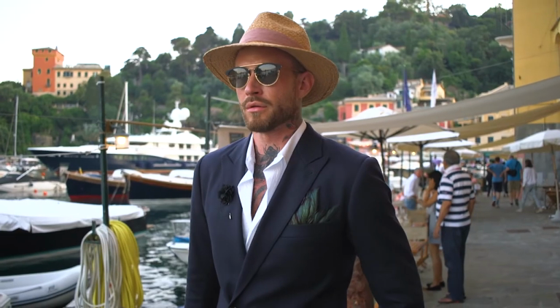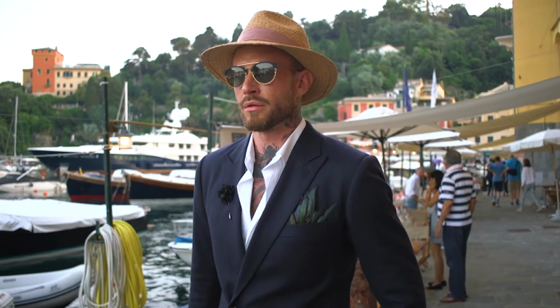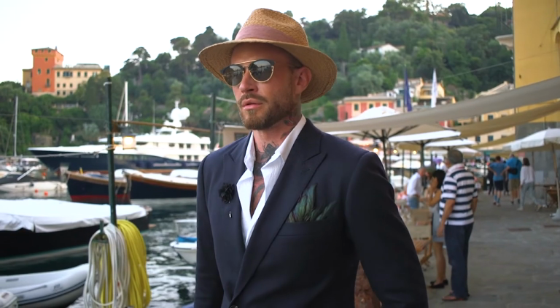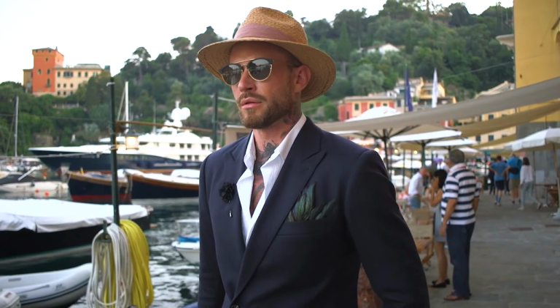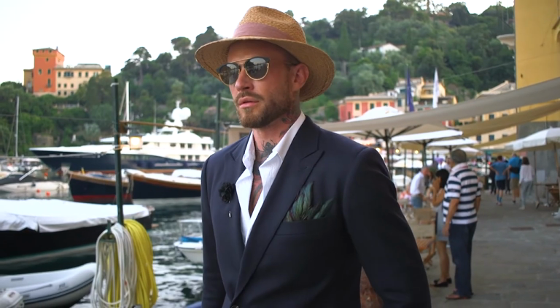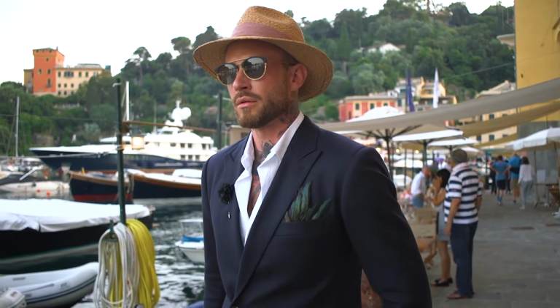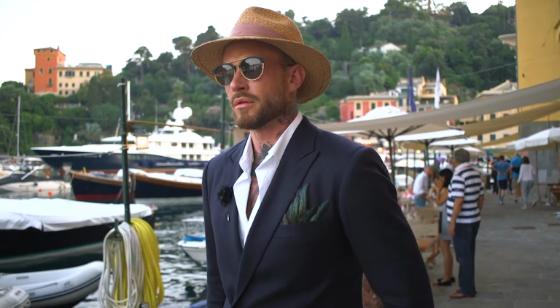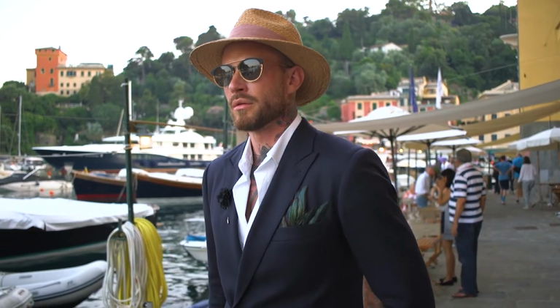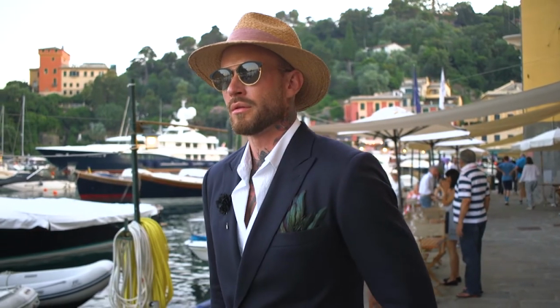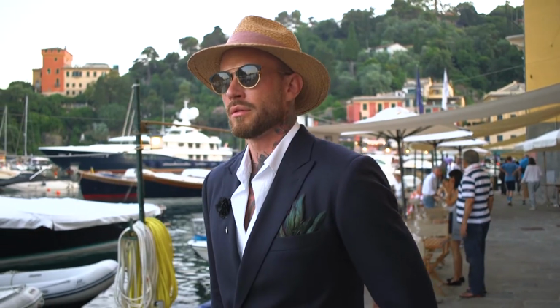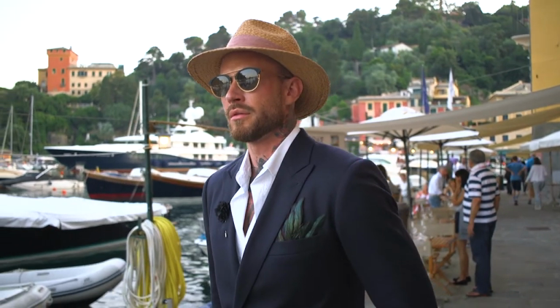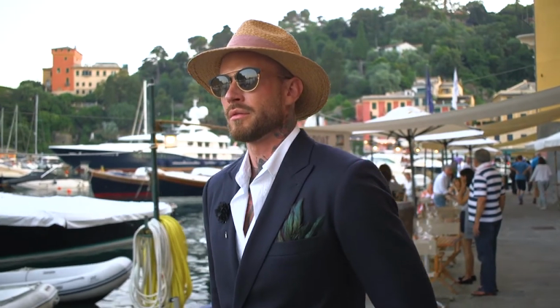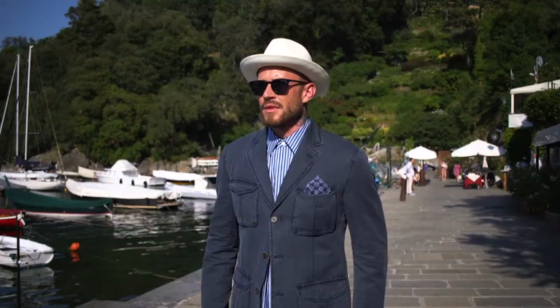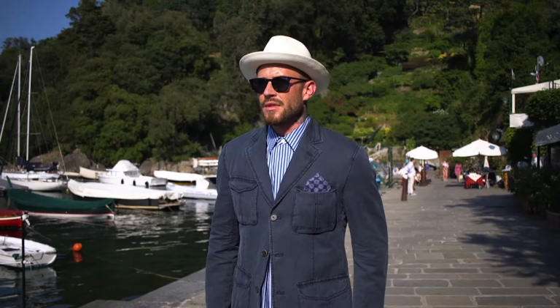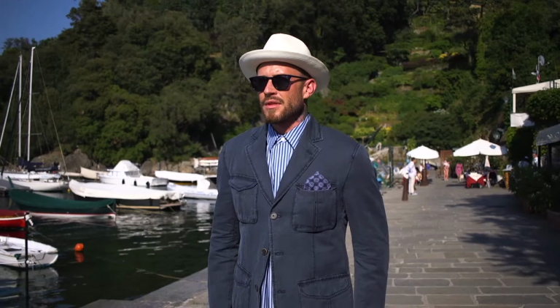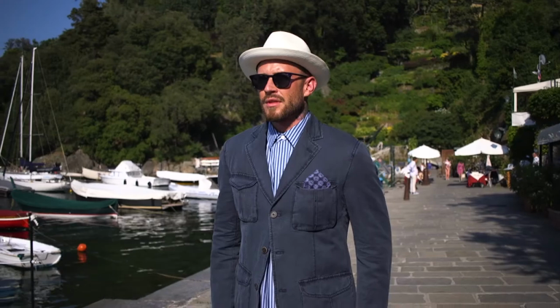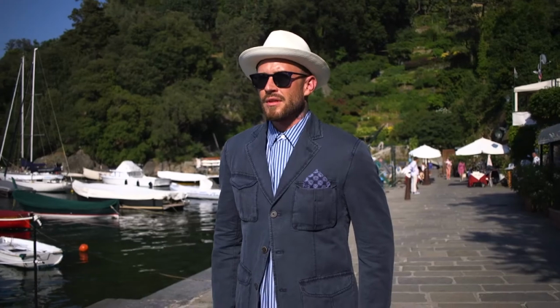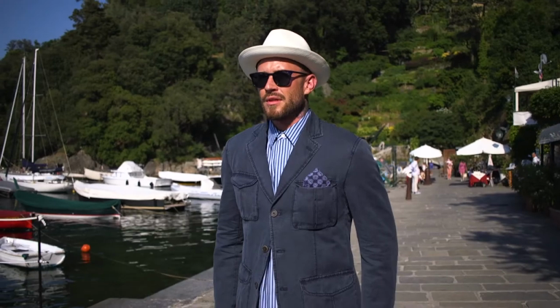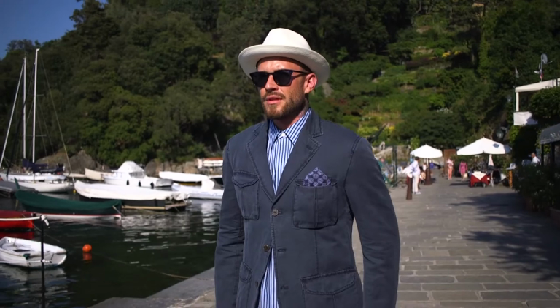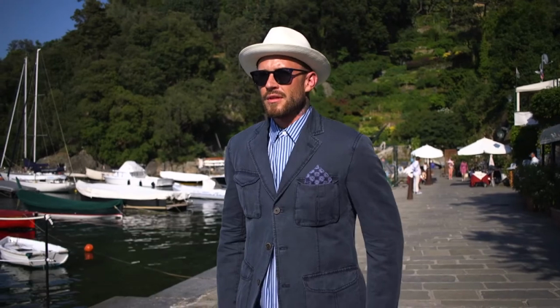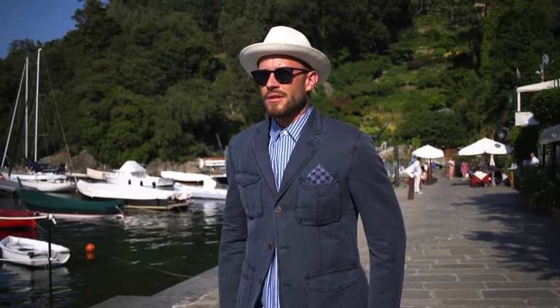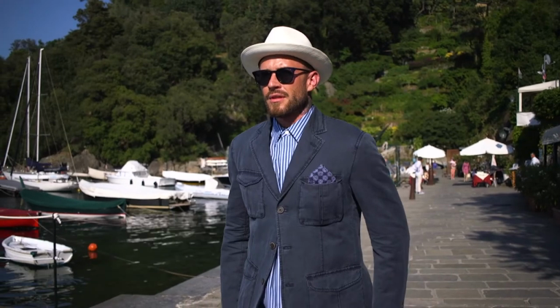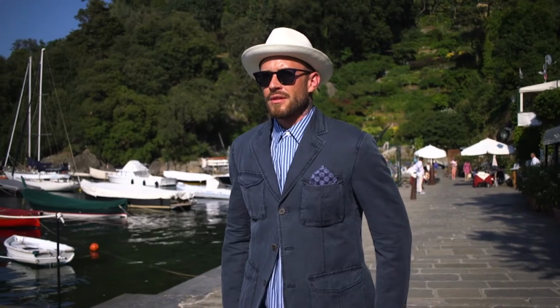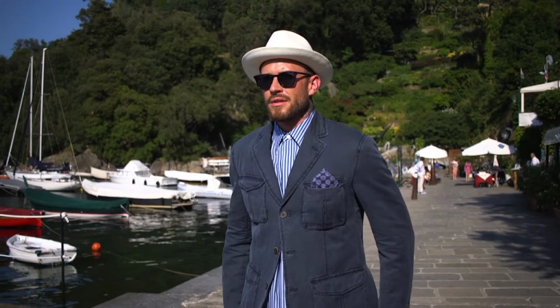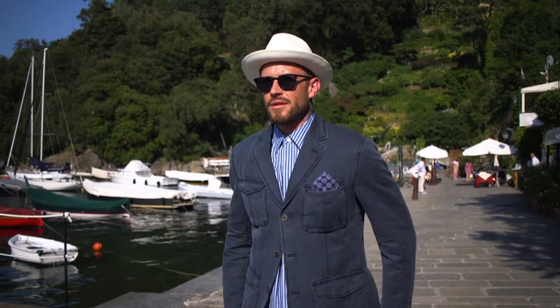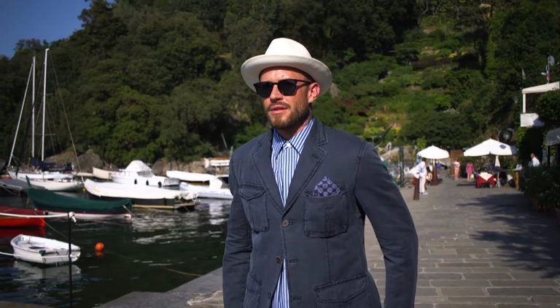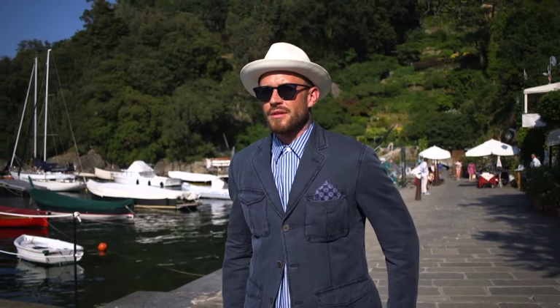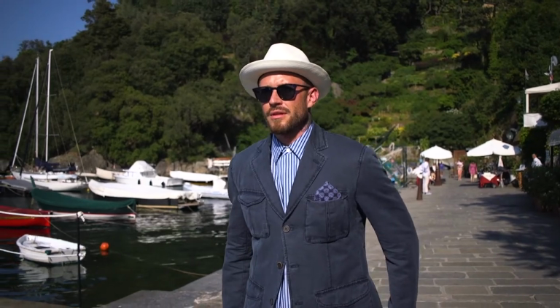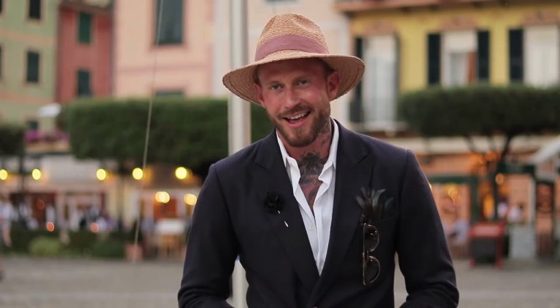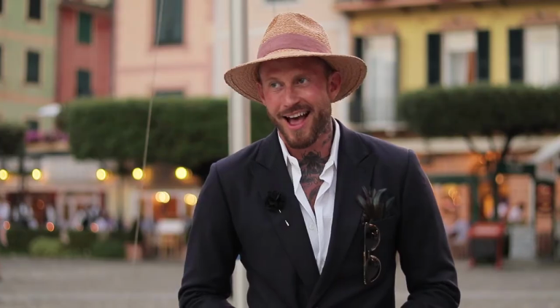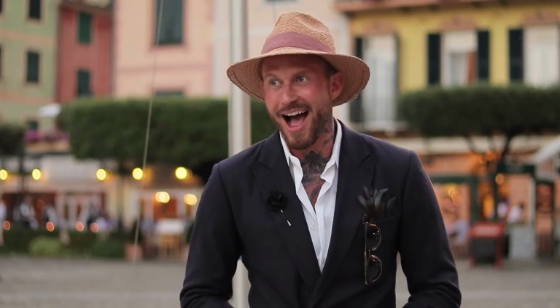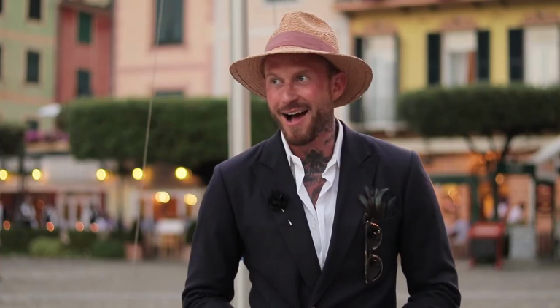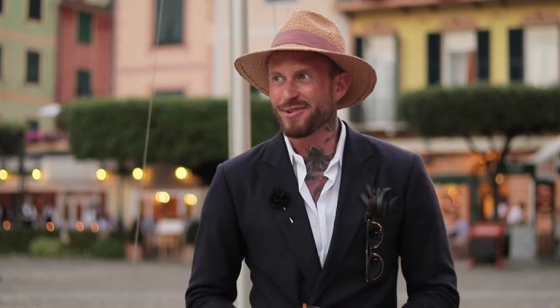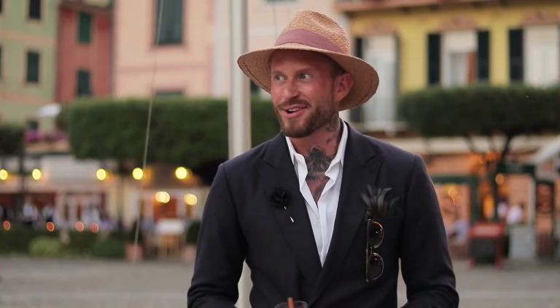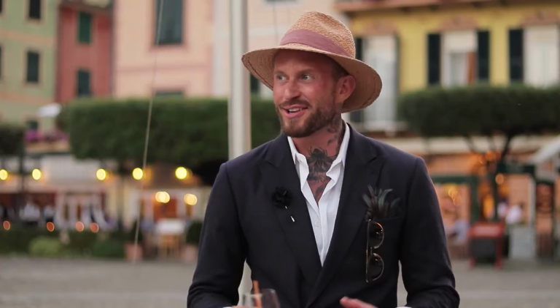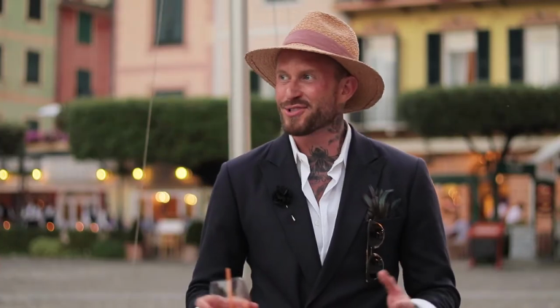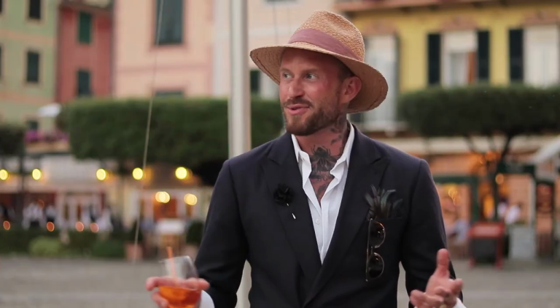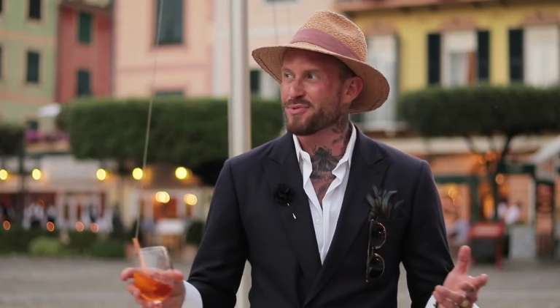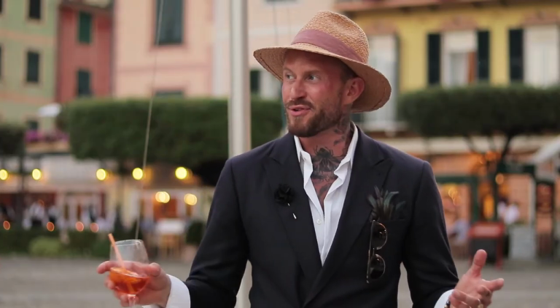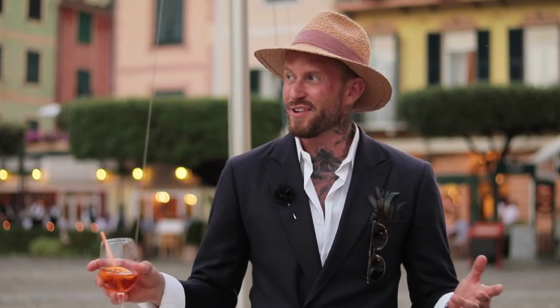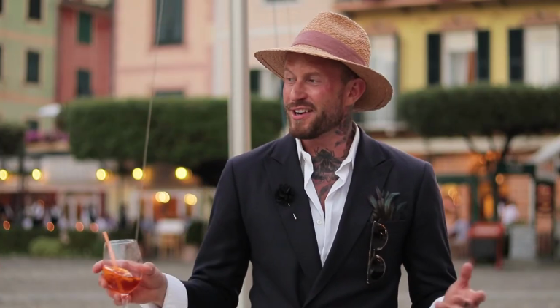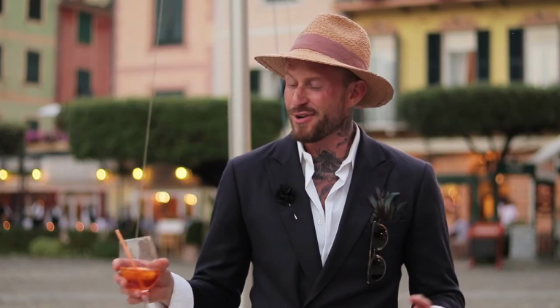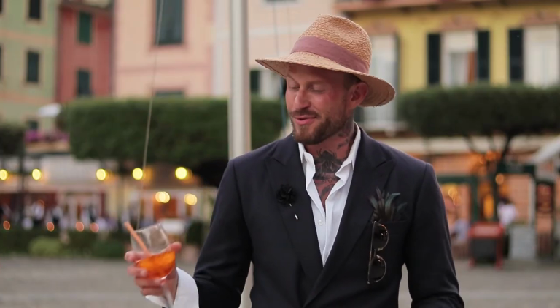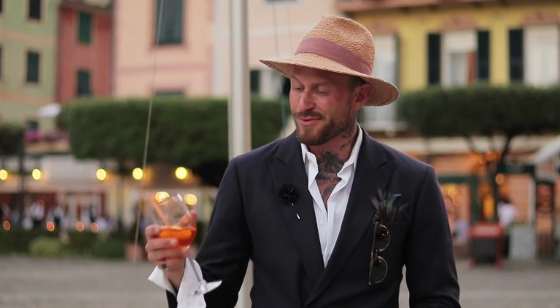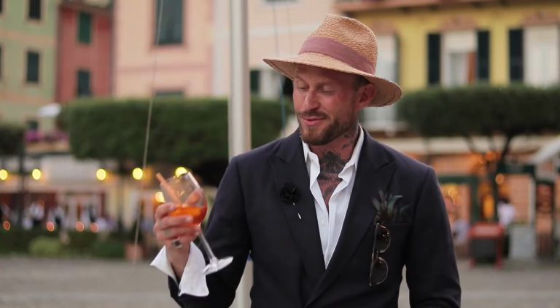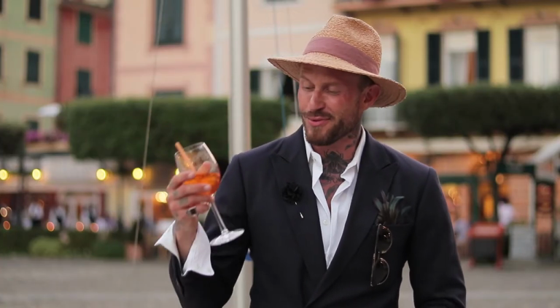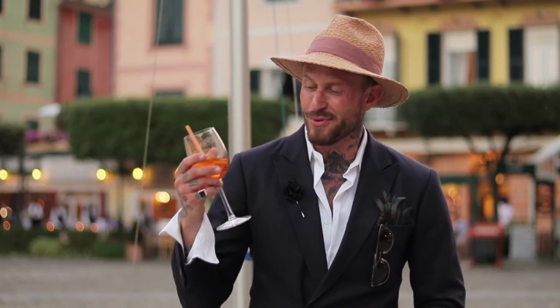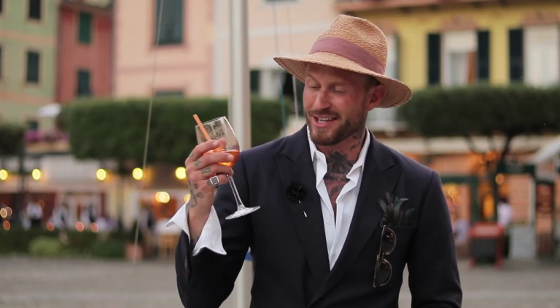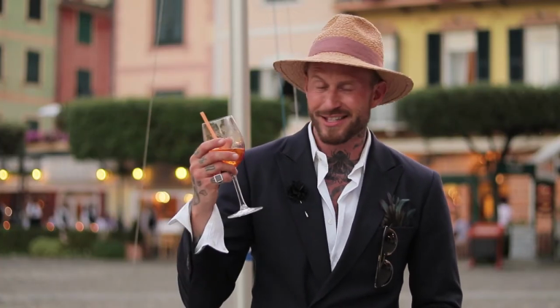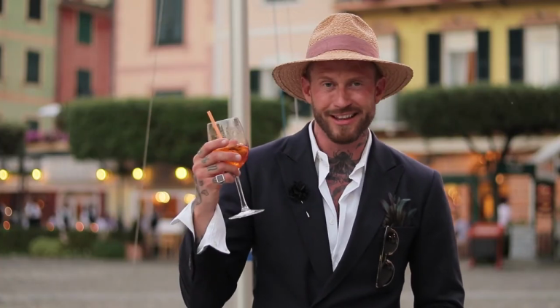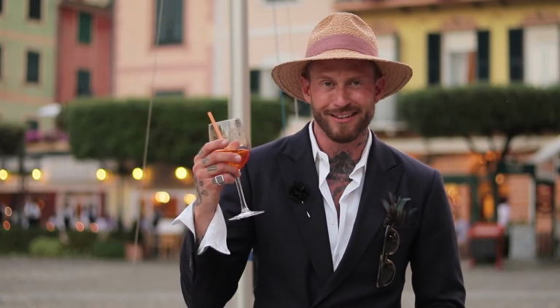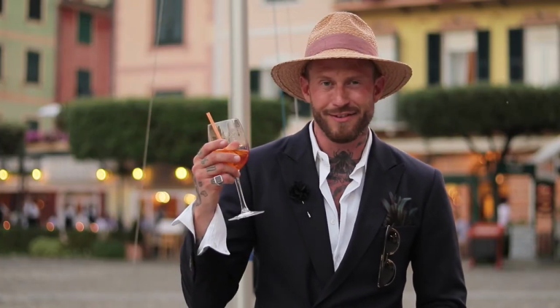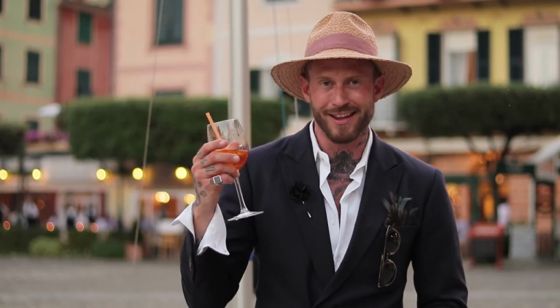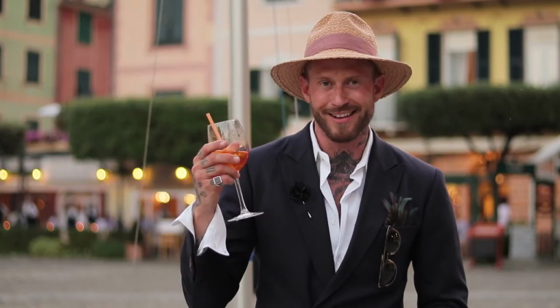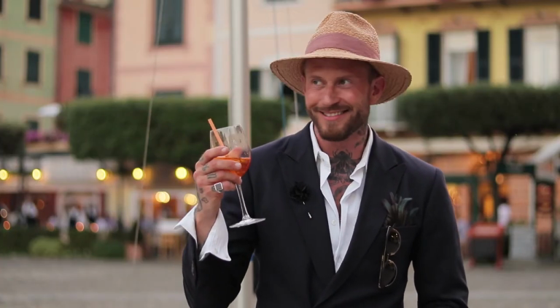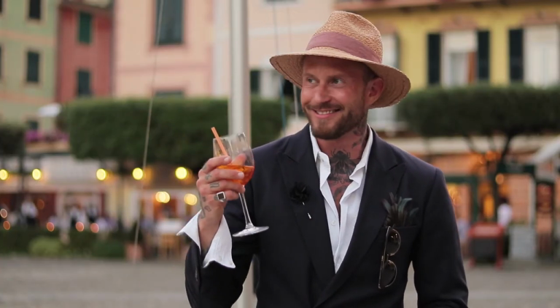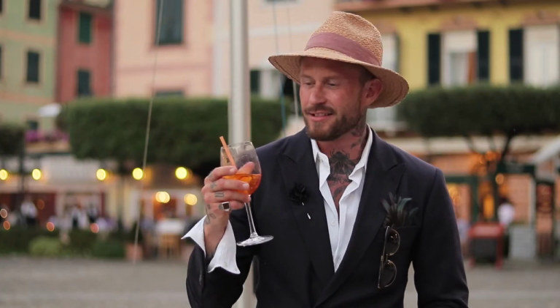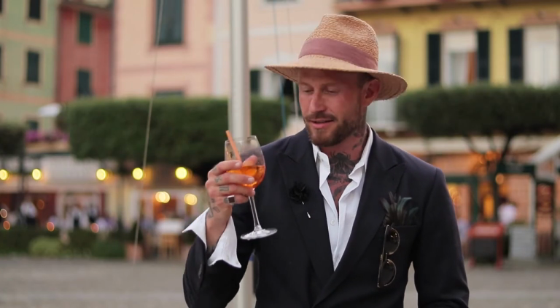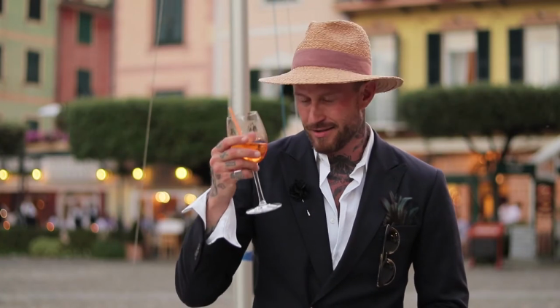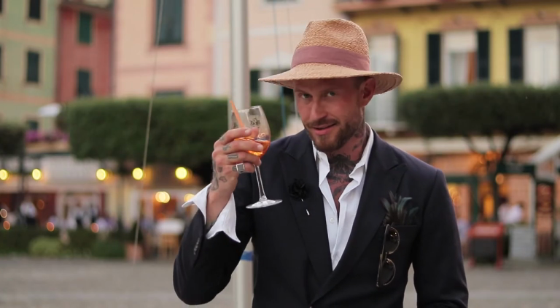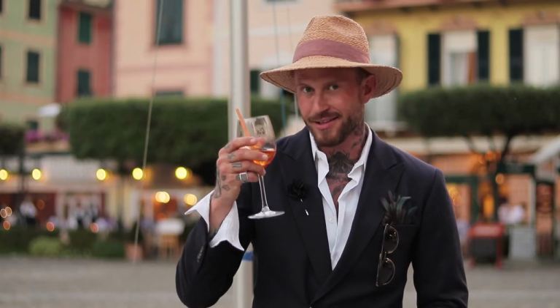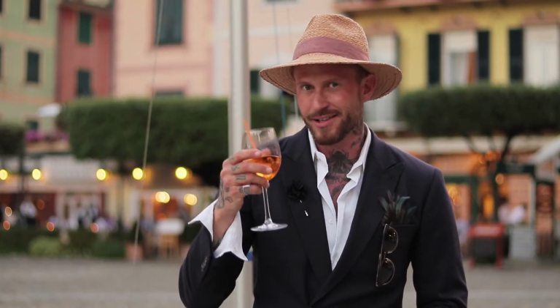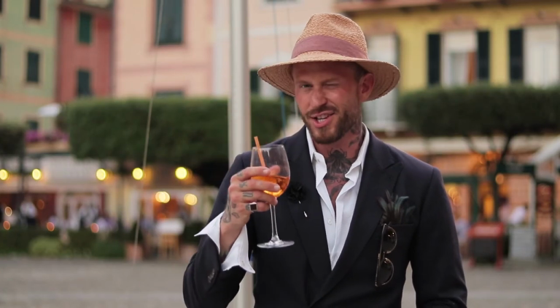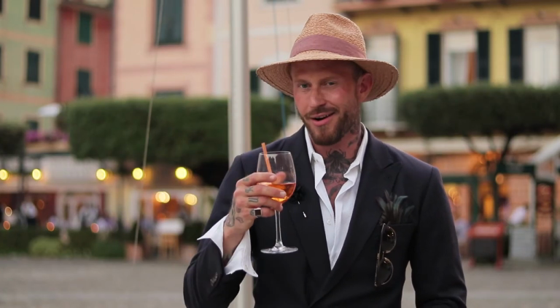Okay guys, I'm leaving you here. Thanks for watching. I'm going to enjoy Portofino with this little fella. Ciao.